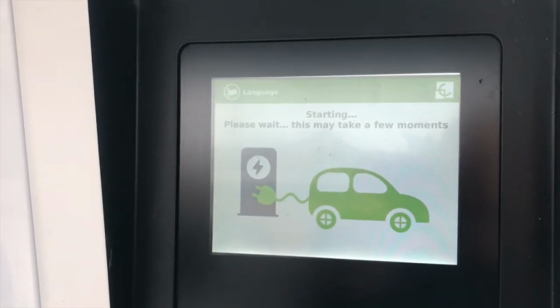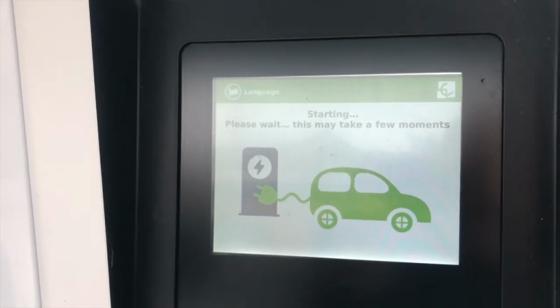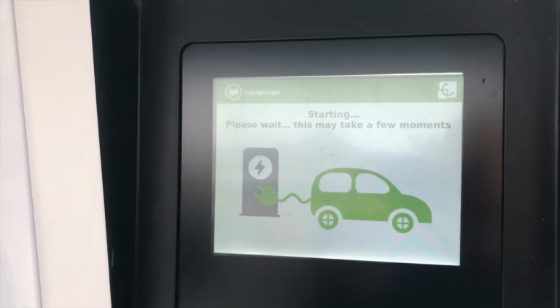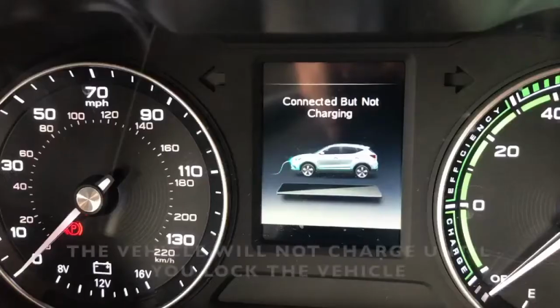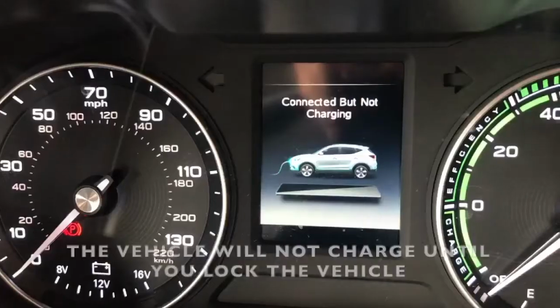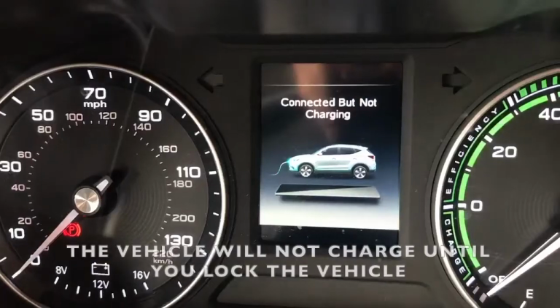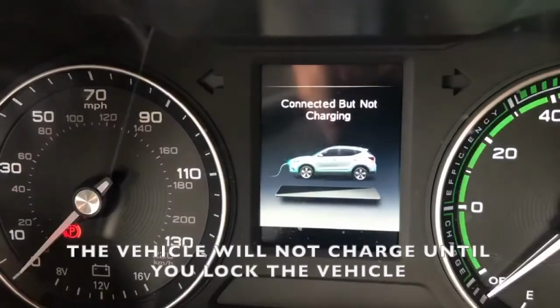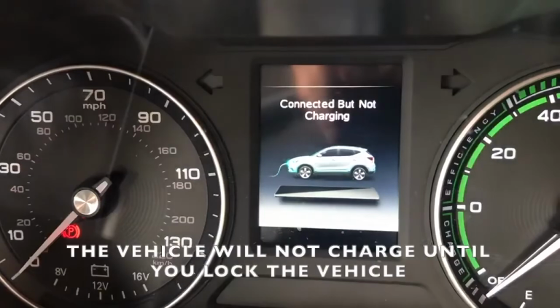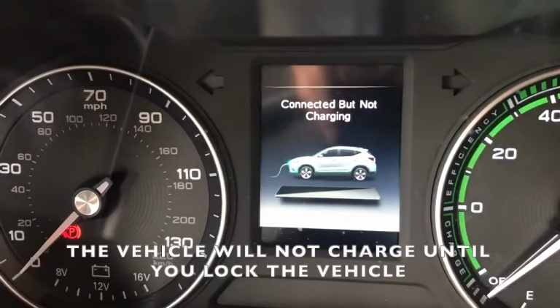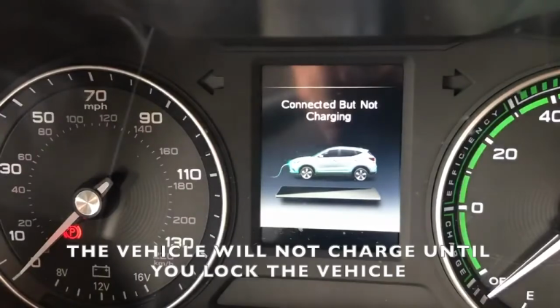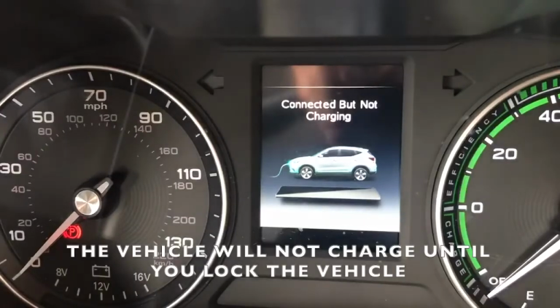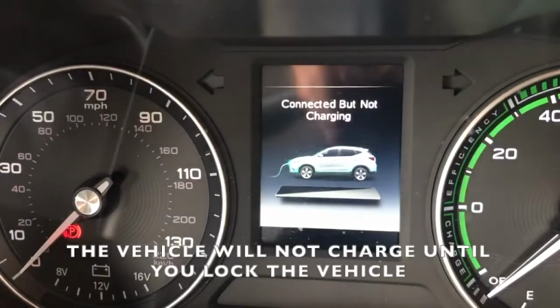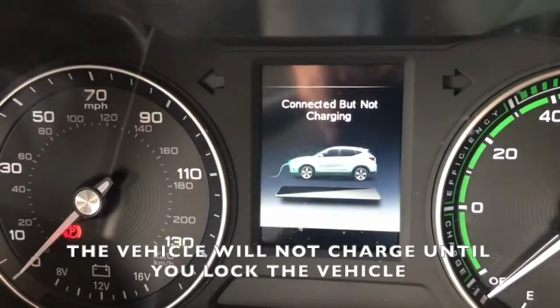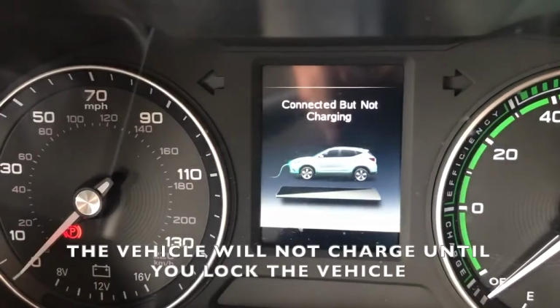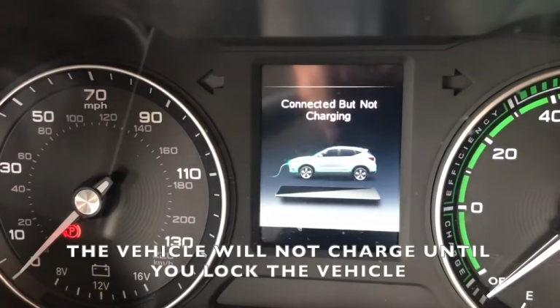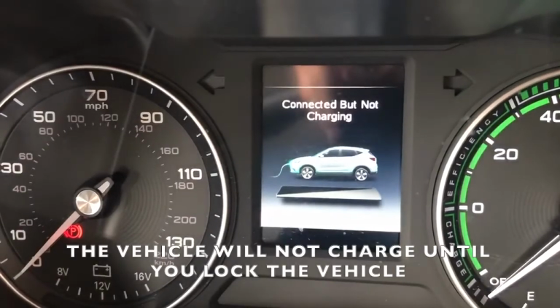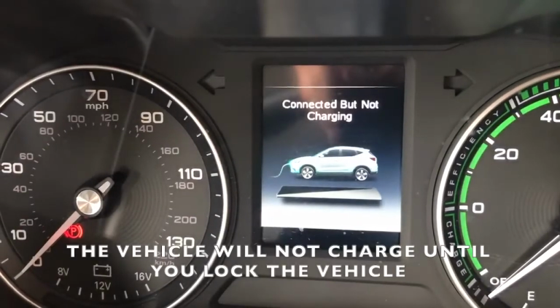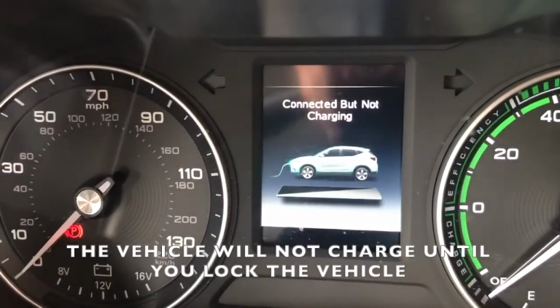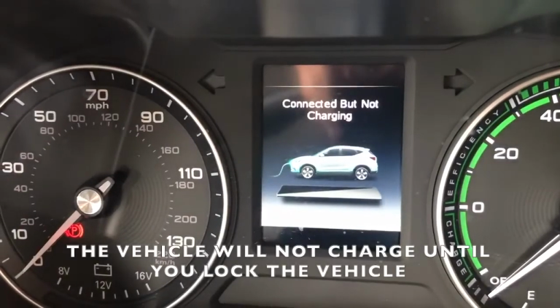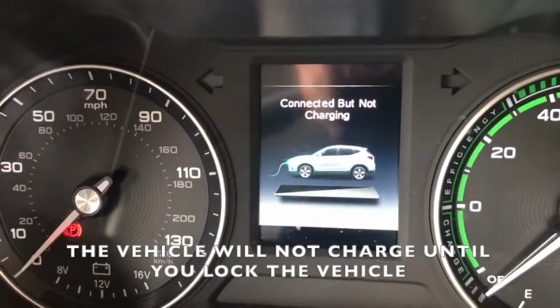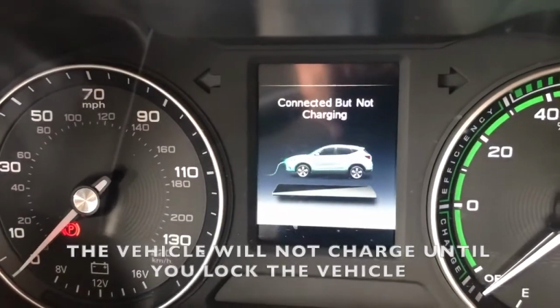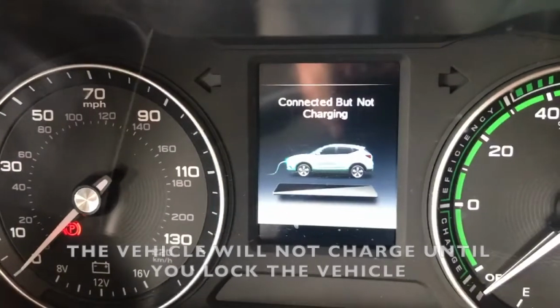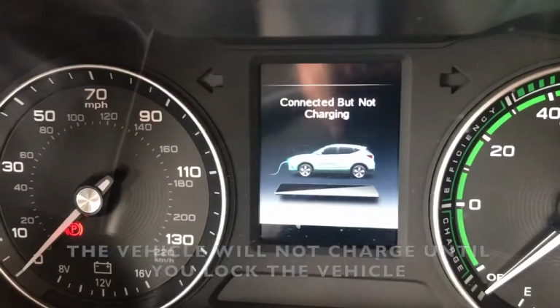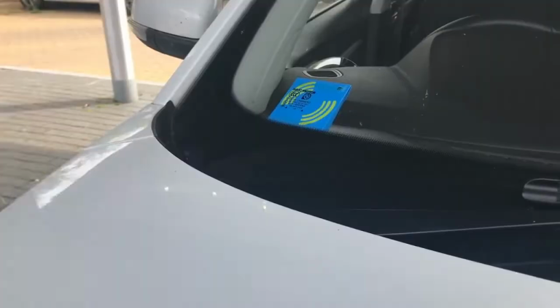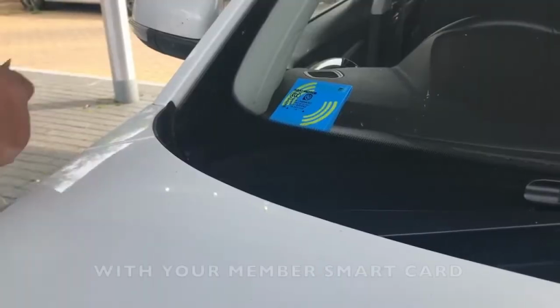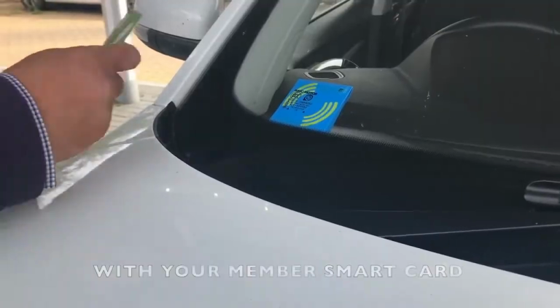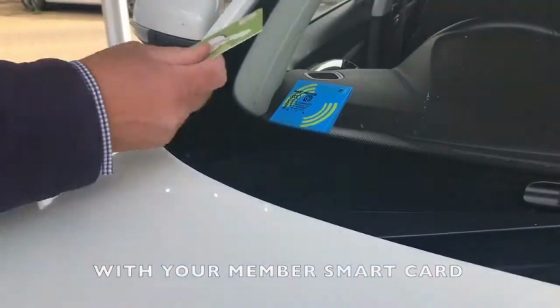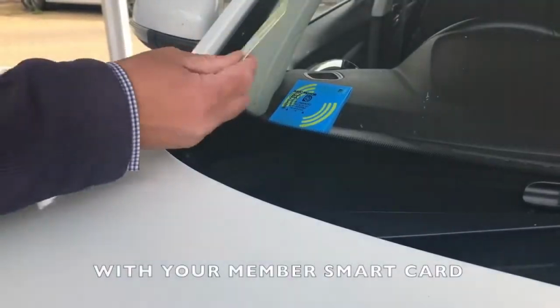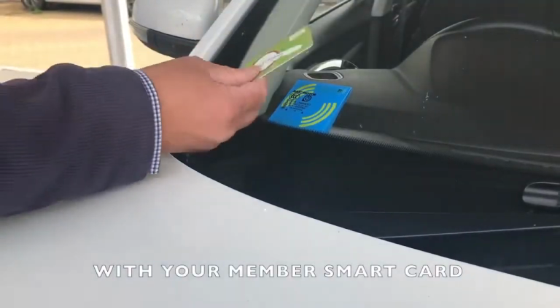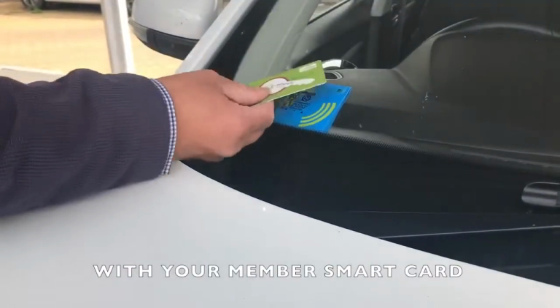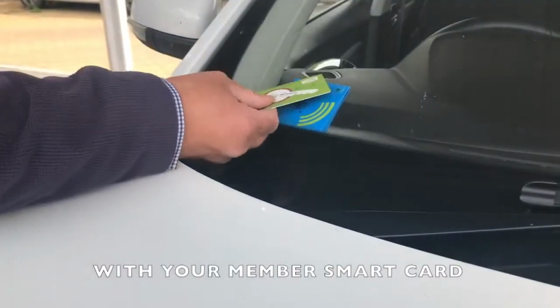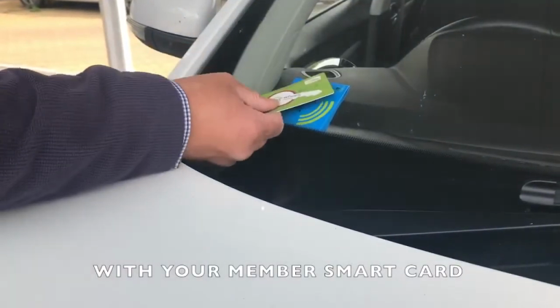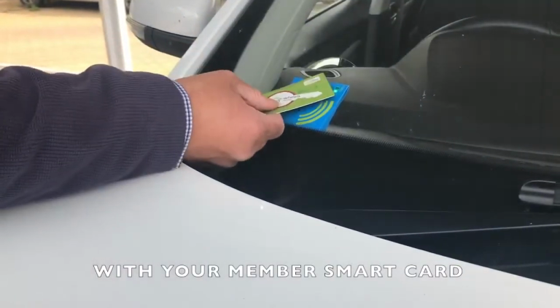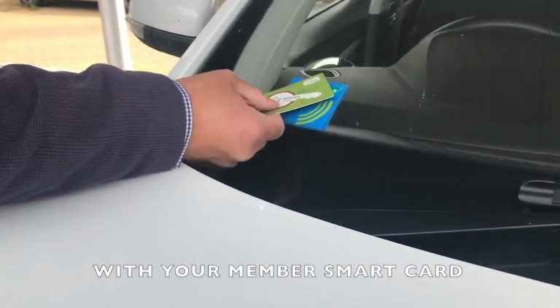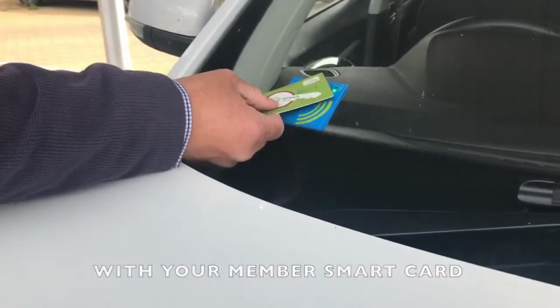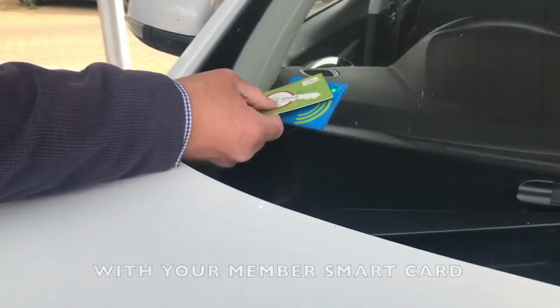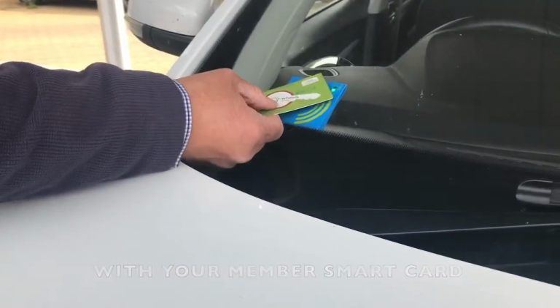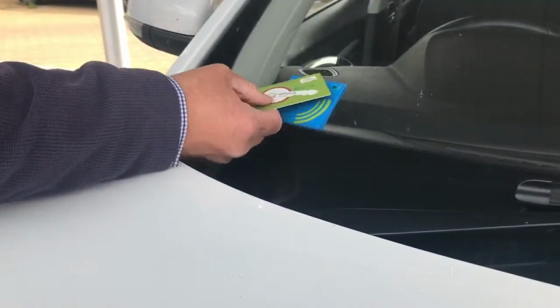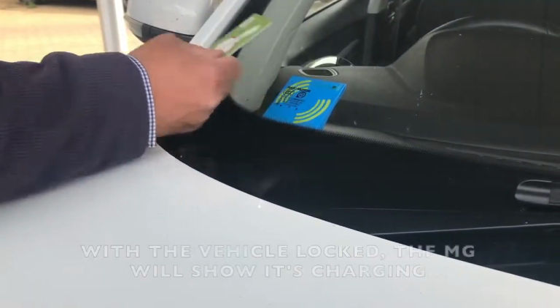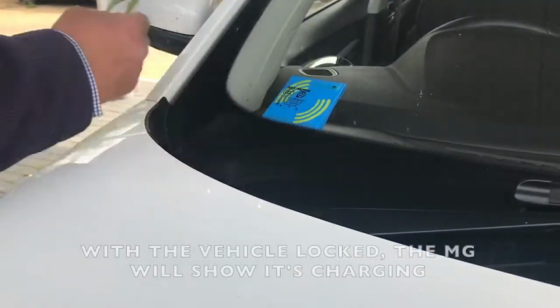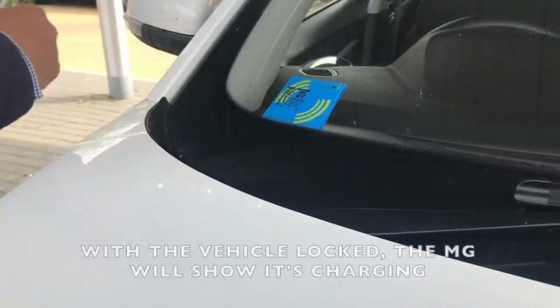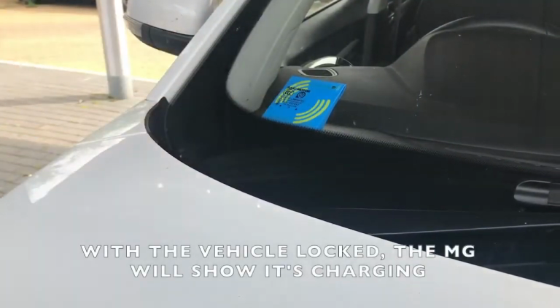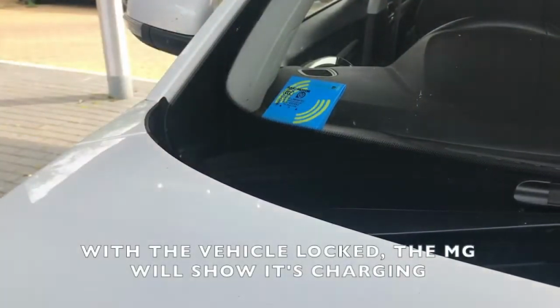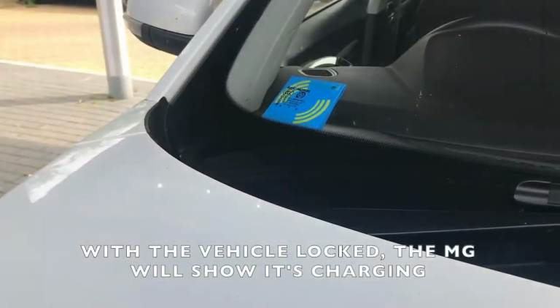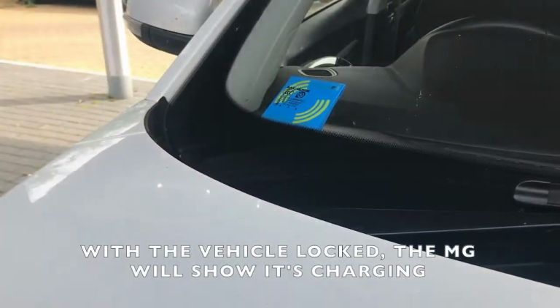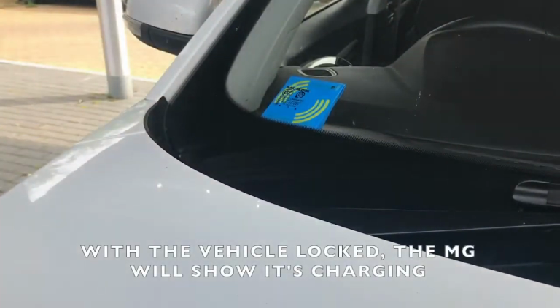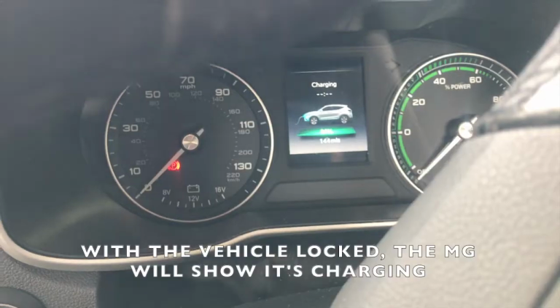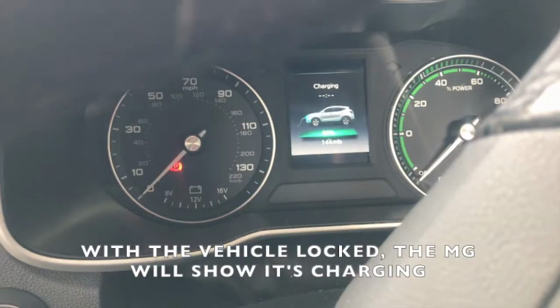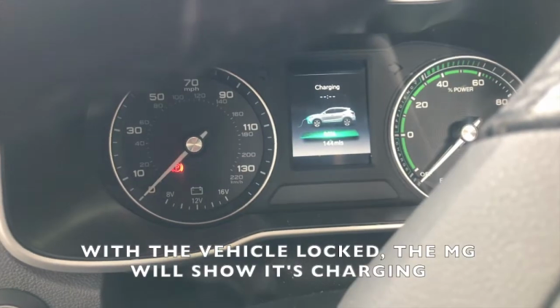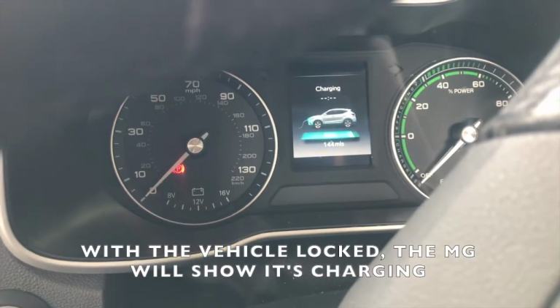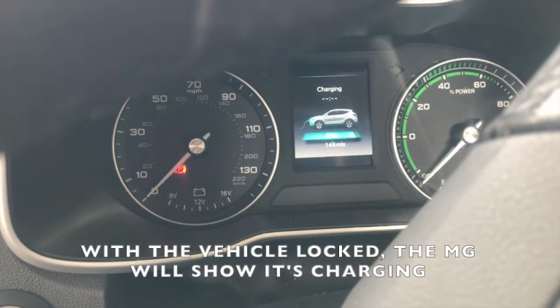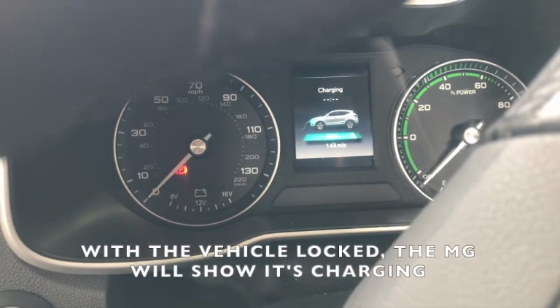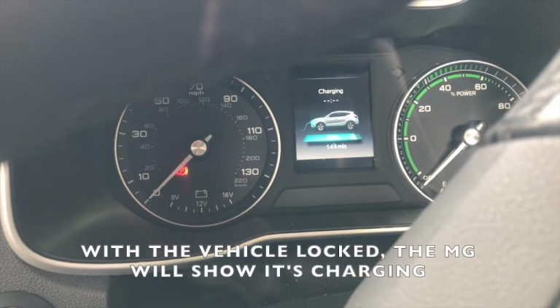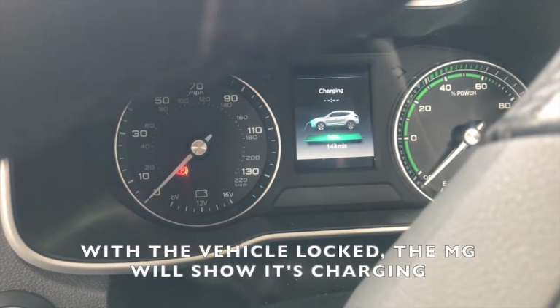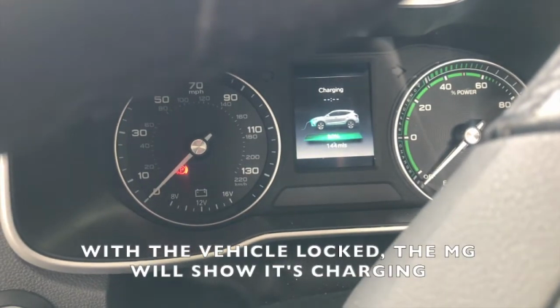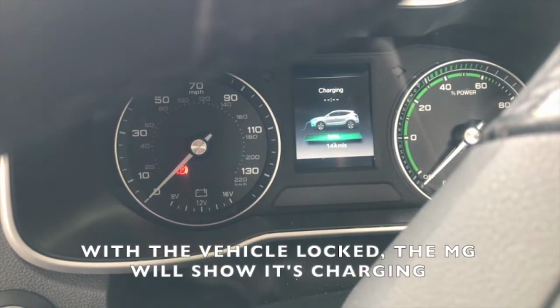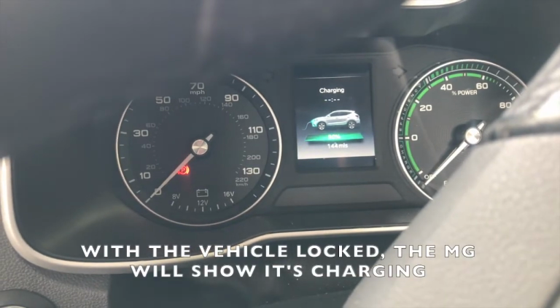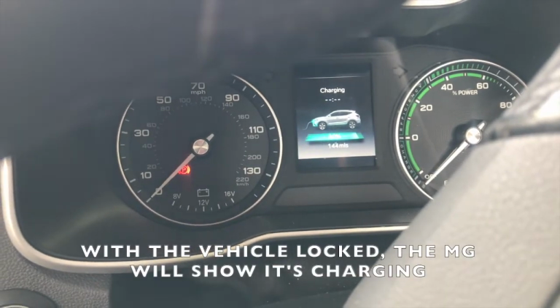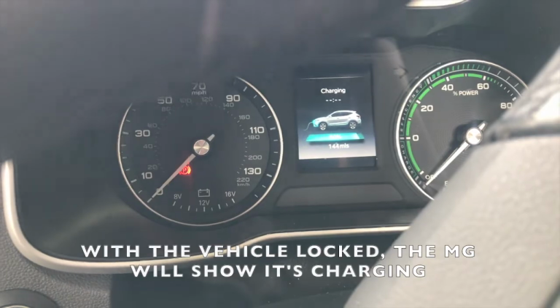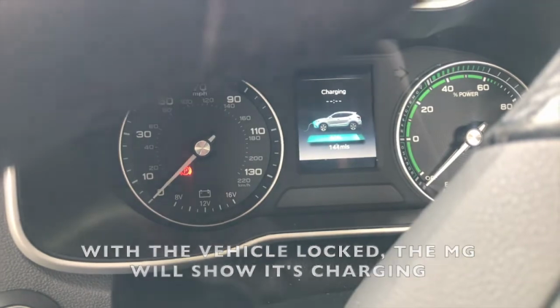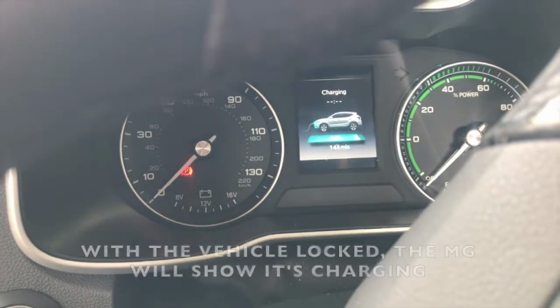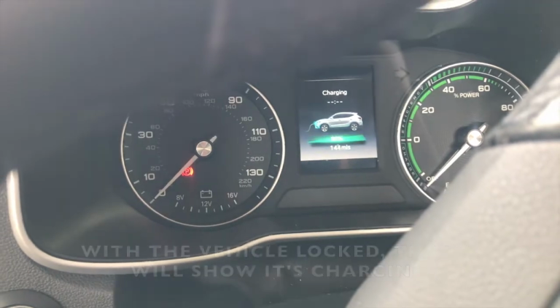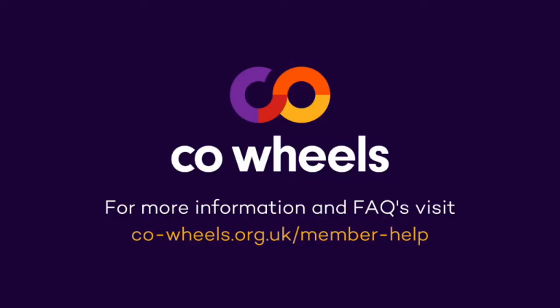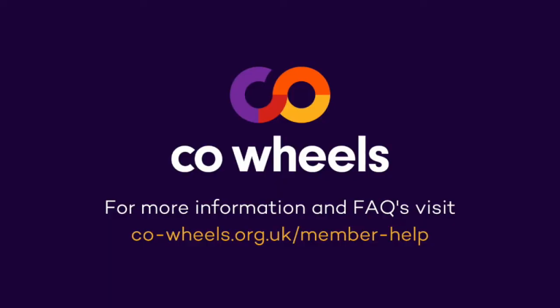The car will not charge until you lock the vehicle with your member smart card. With the vehicle locked, the MG will show it's charging.